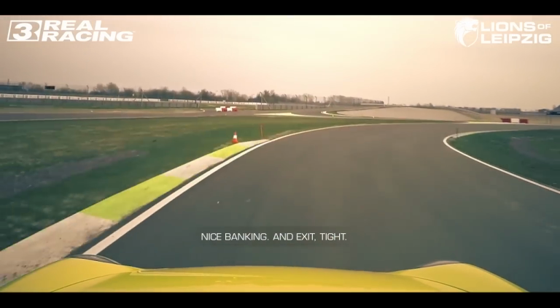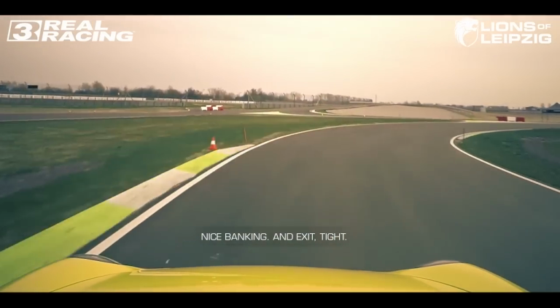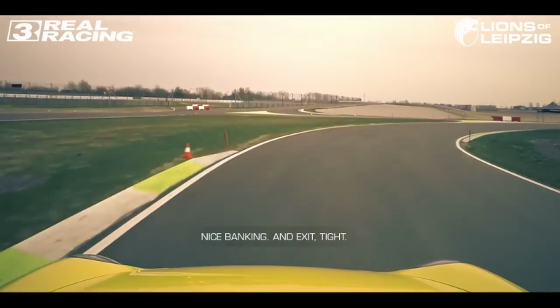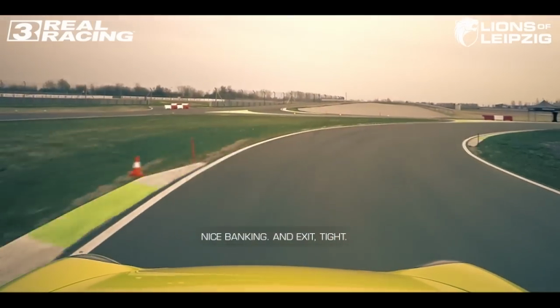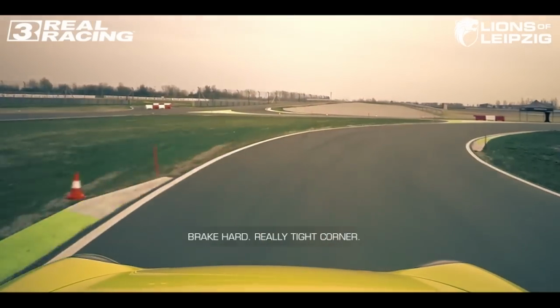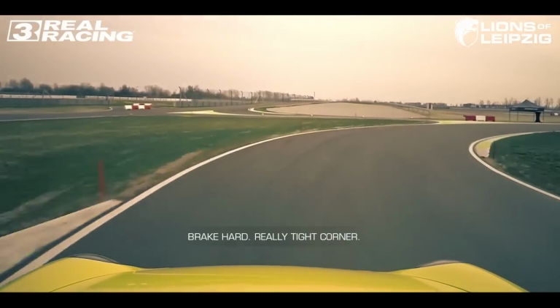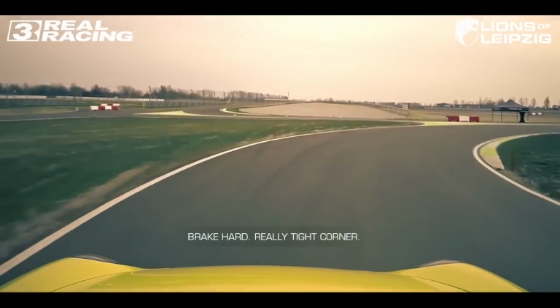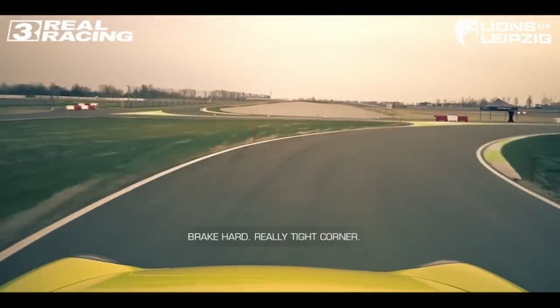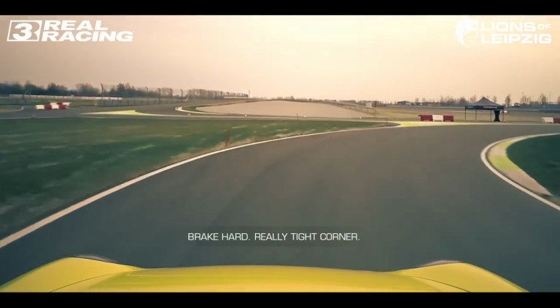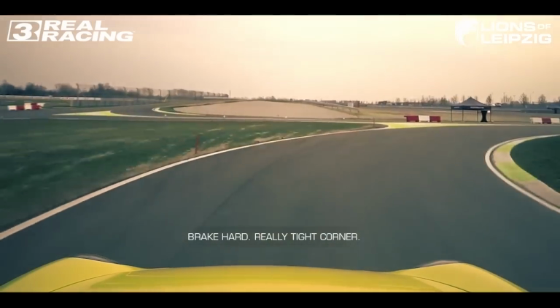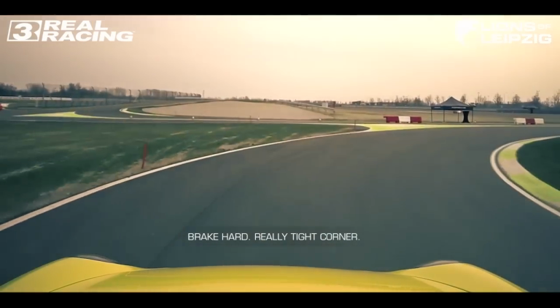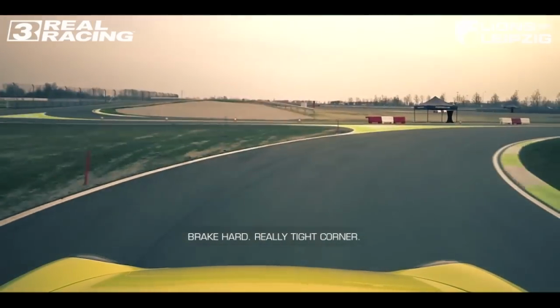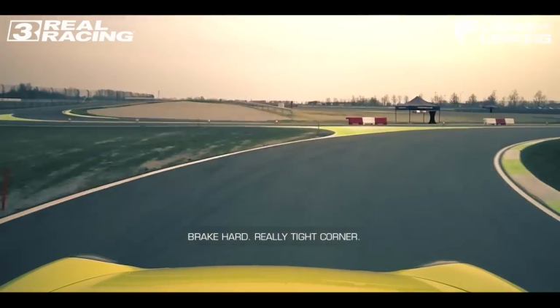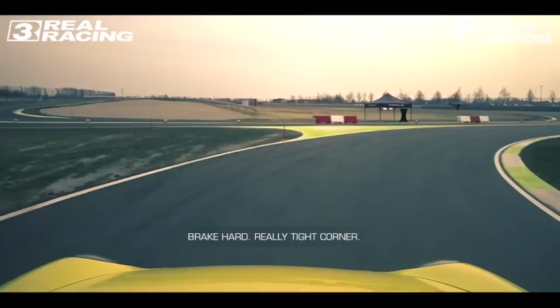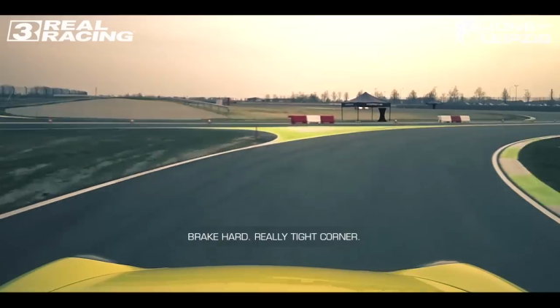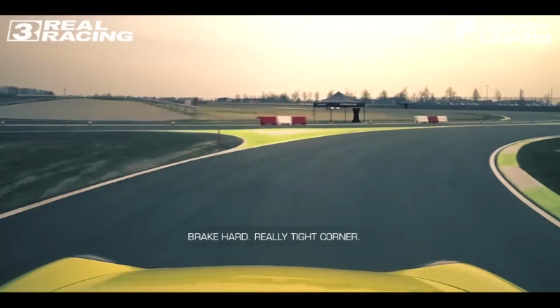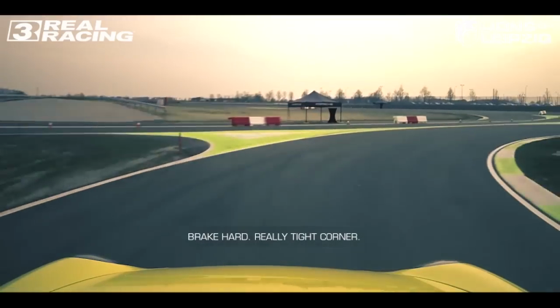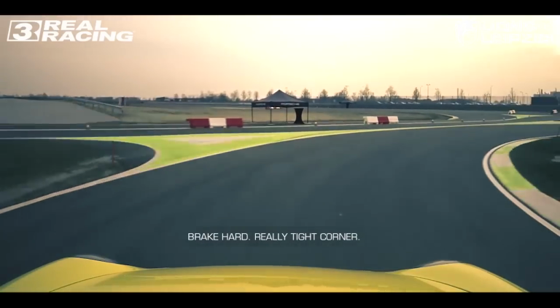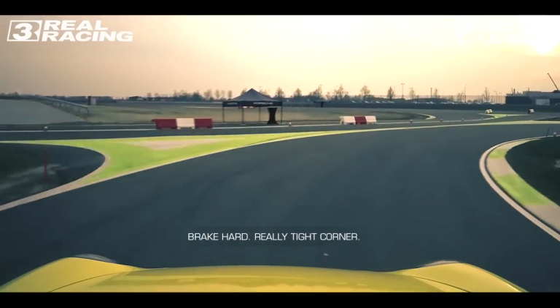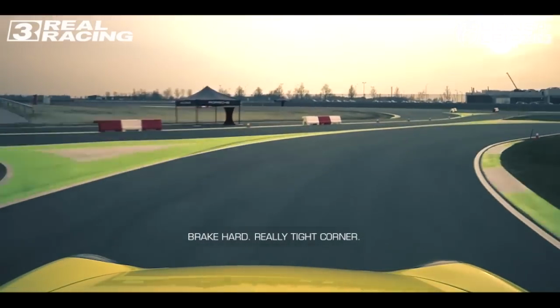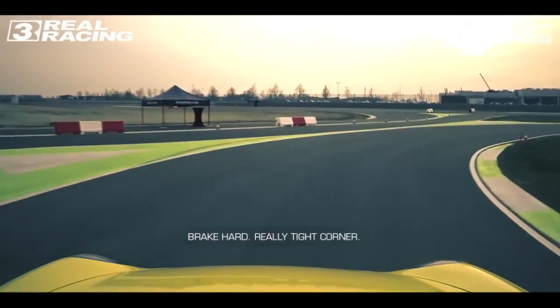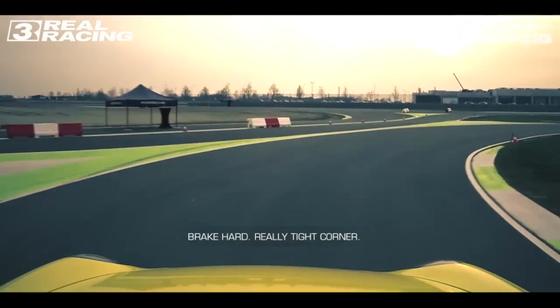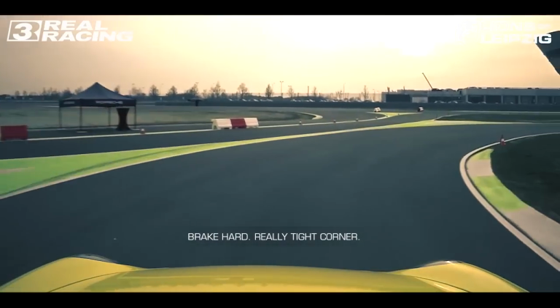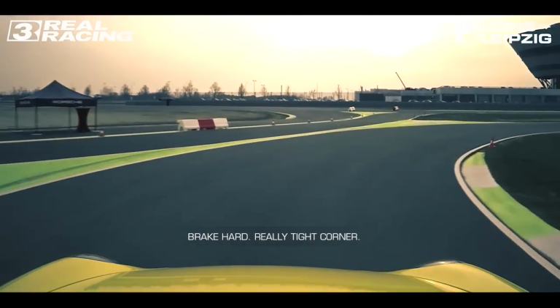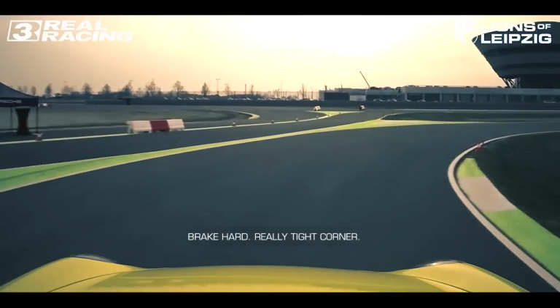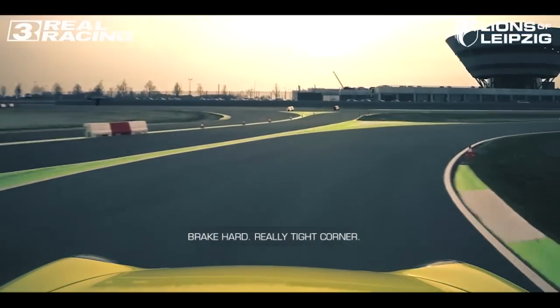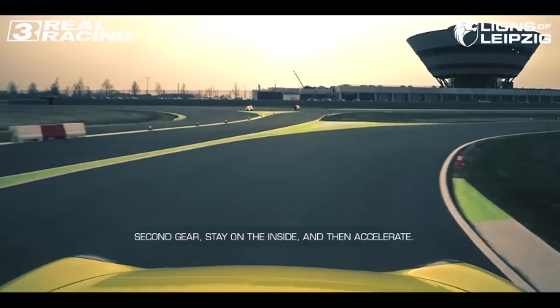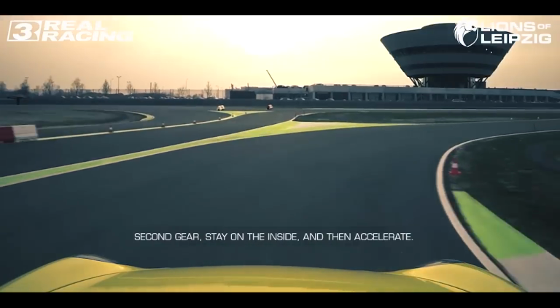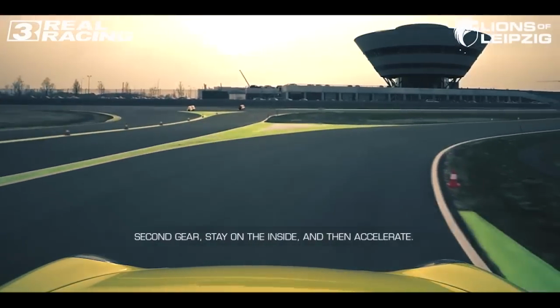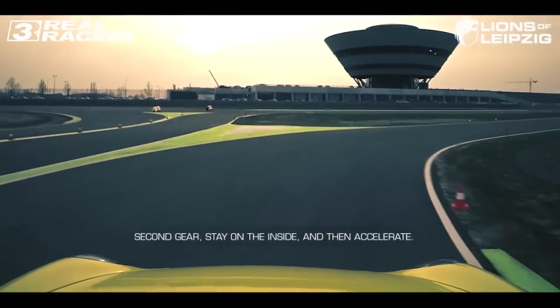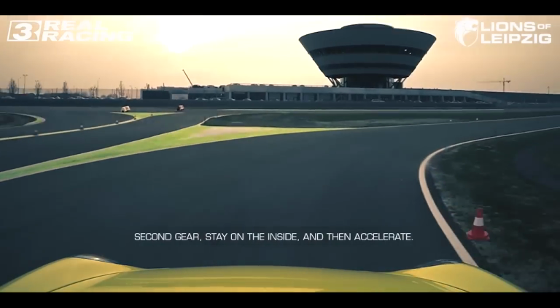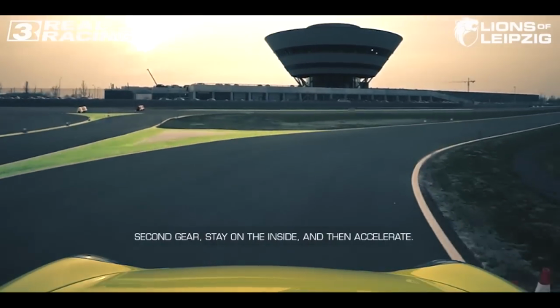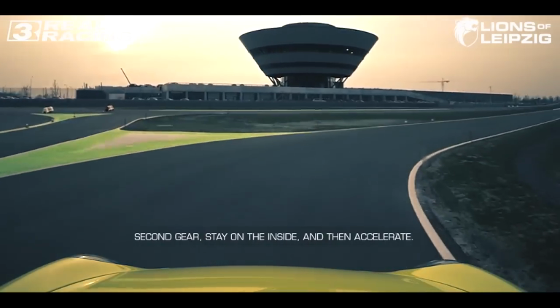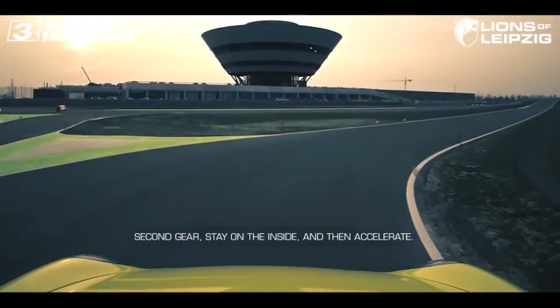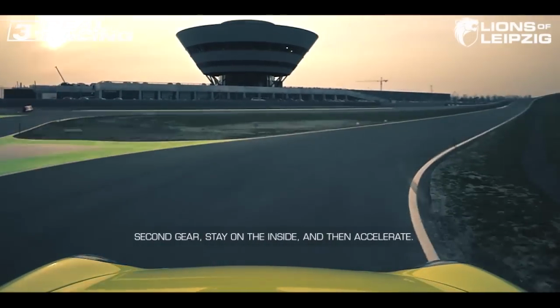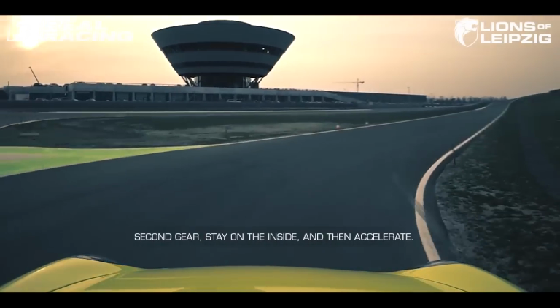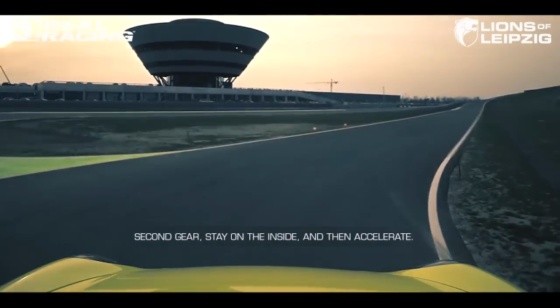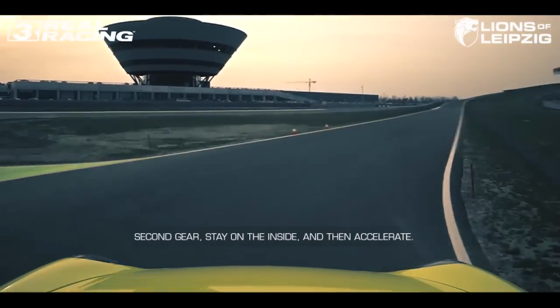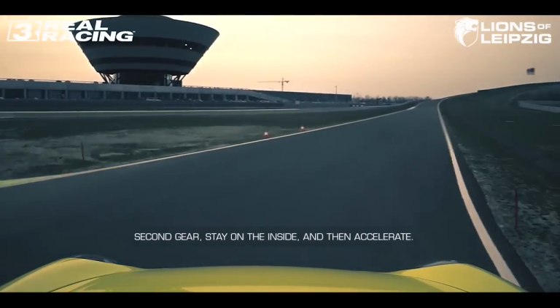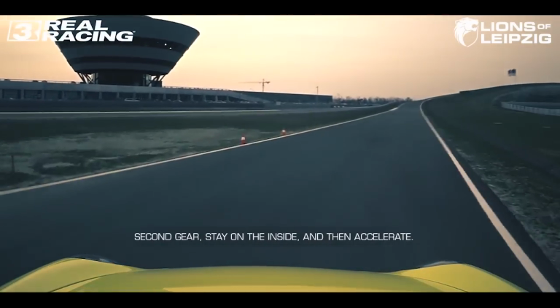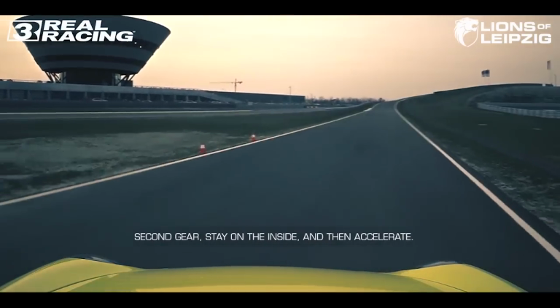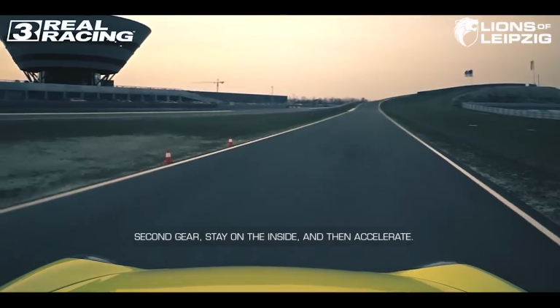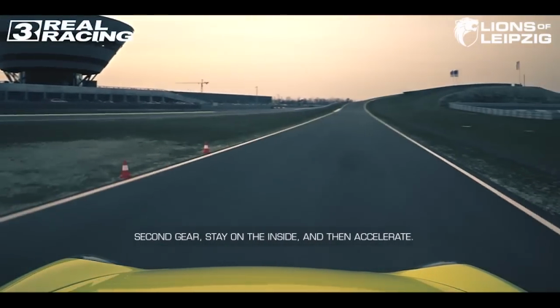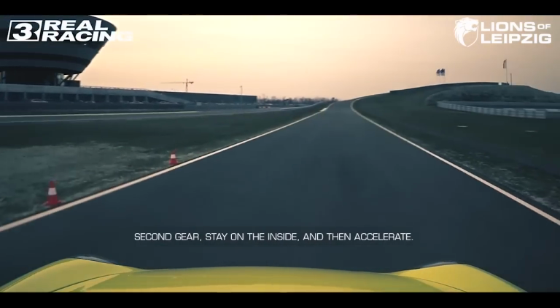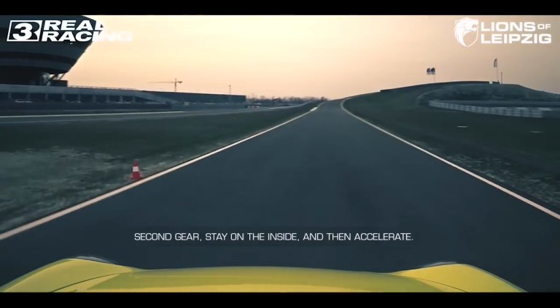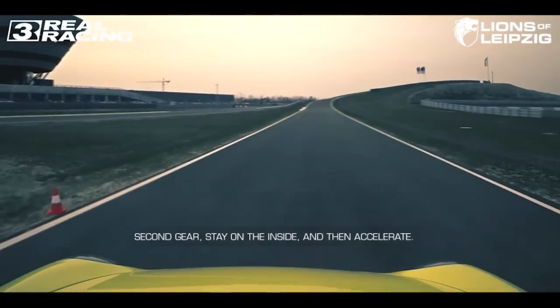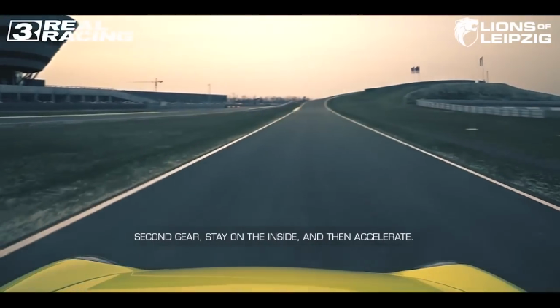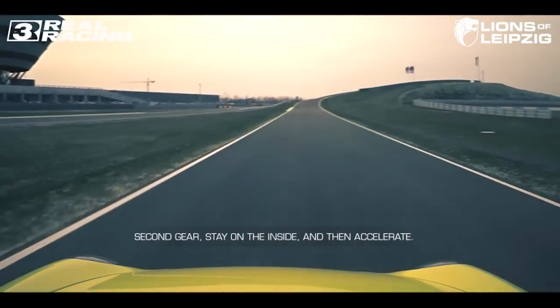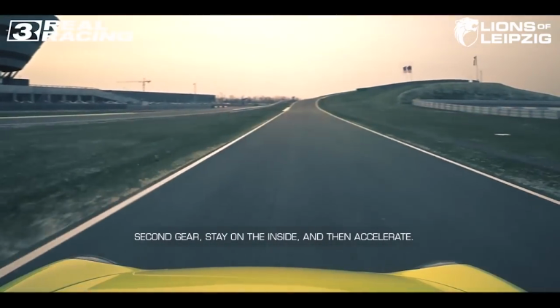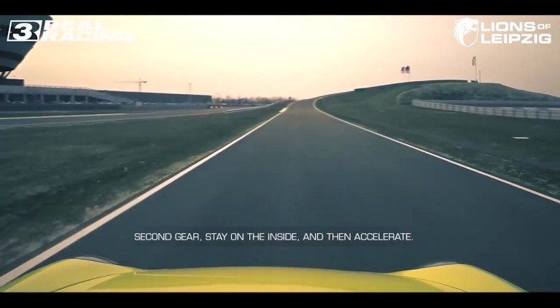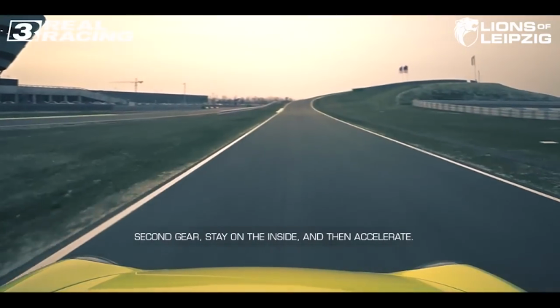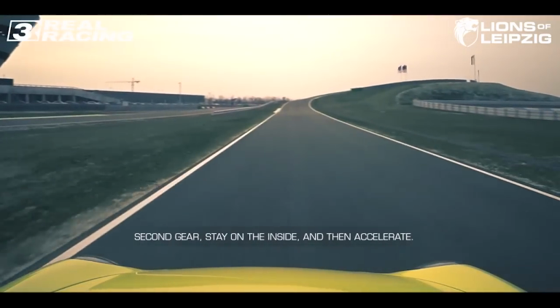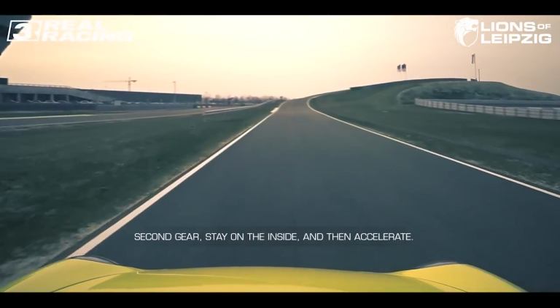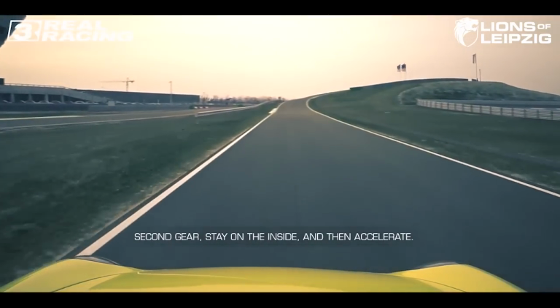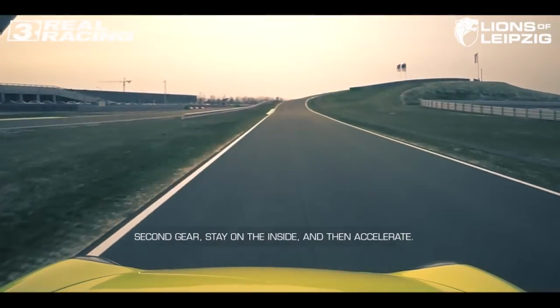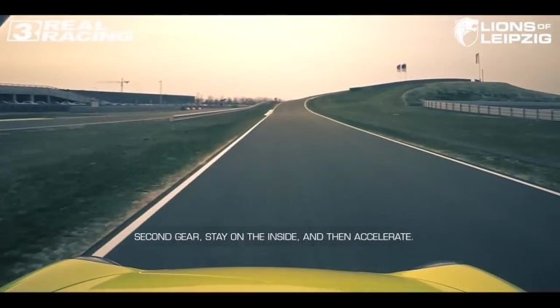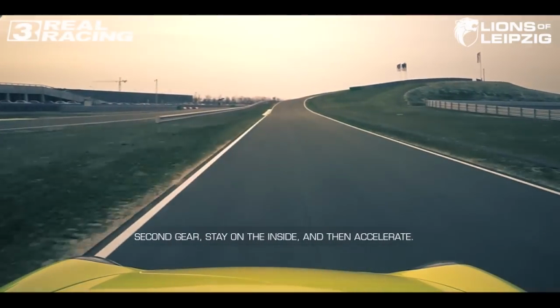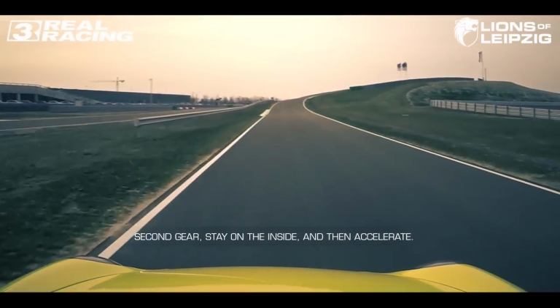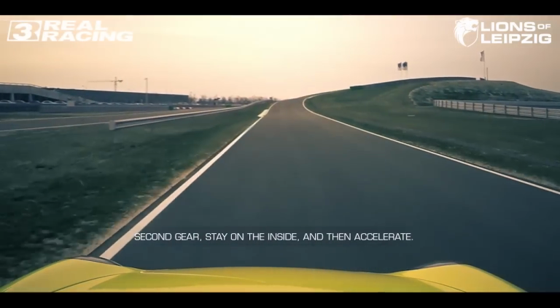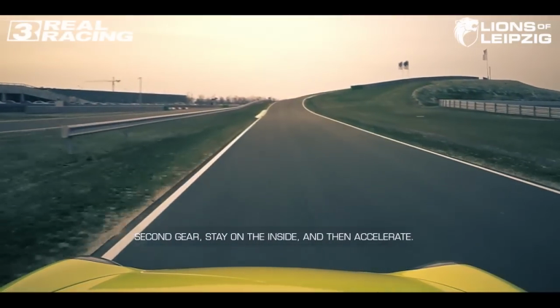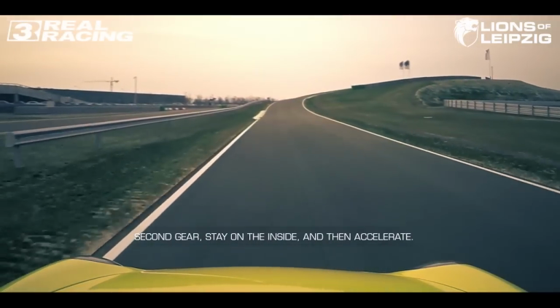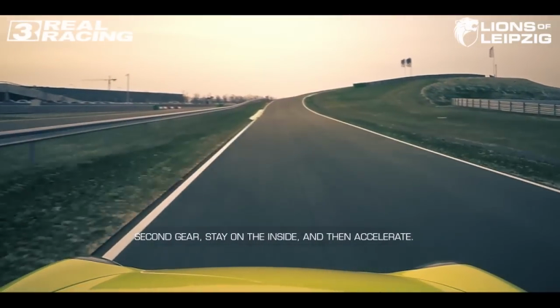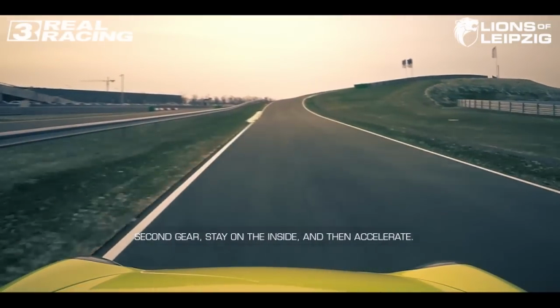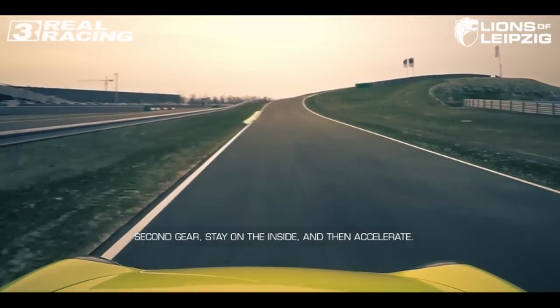Brake hard, really tight corner, second gear. Stay on the inside and then accelerate to the white.